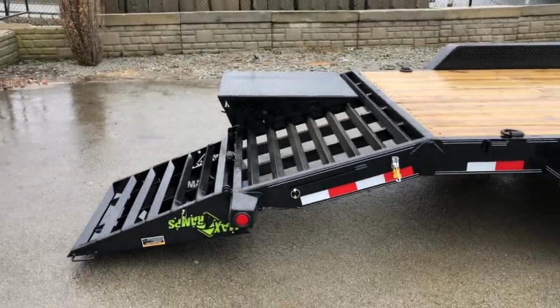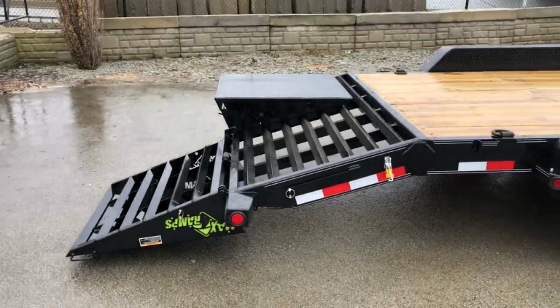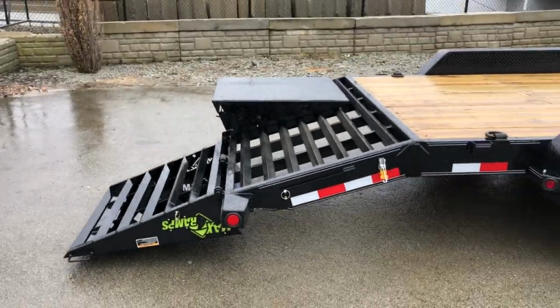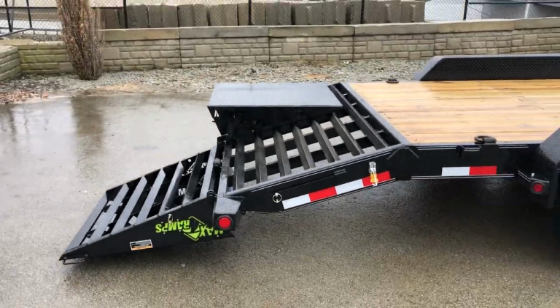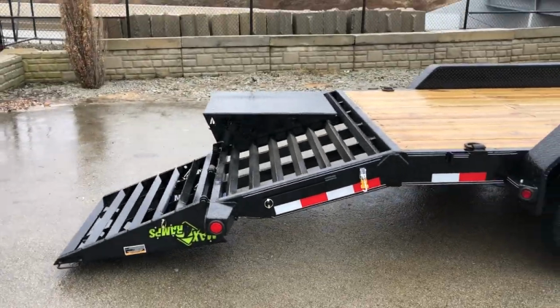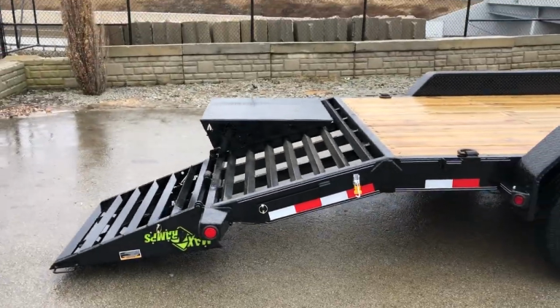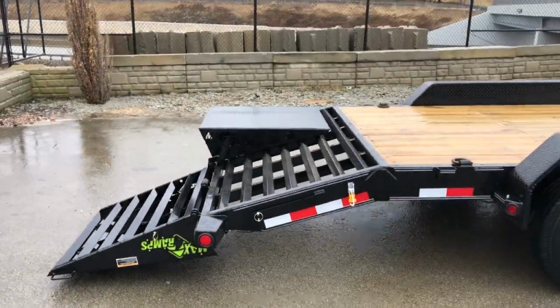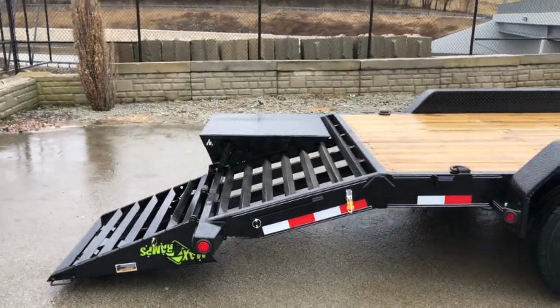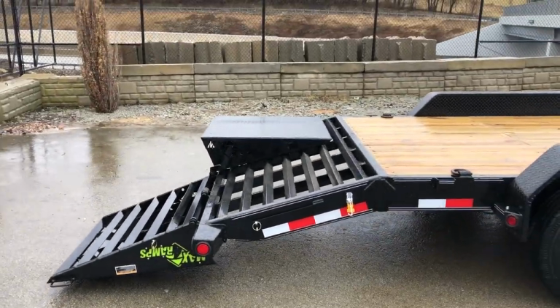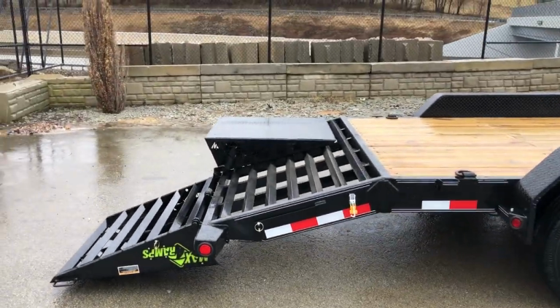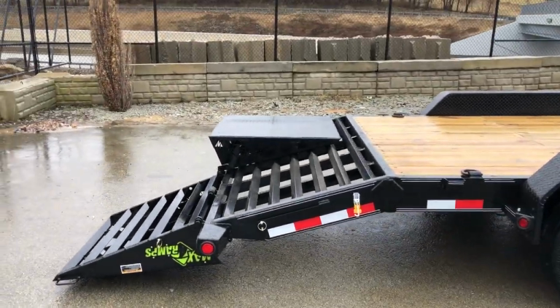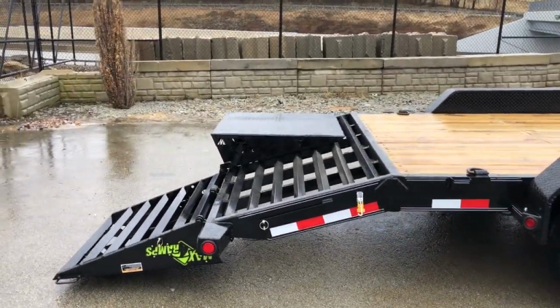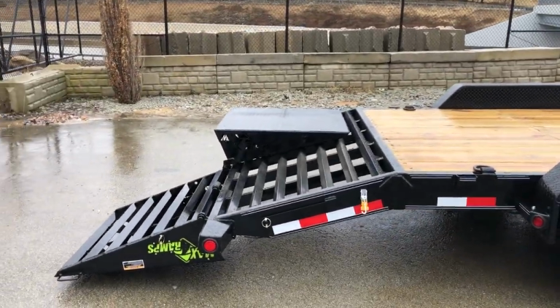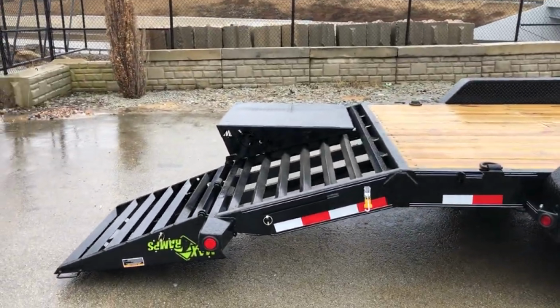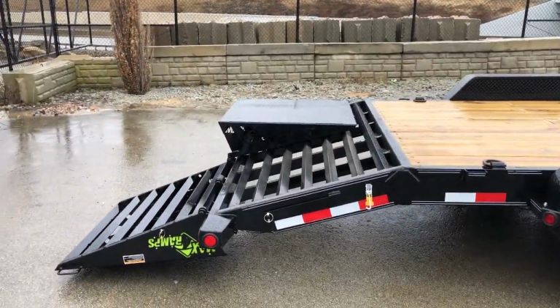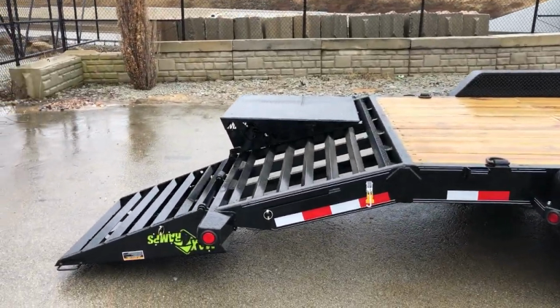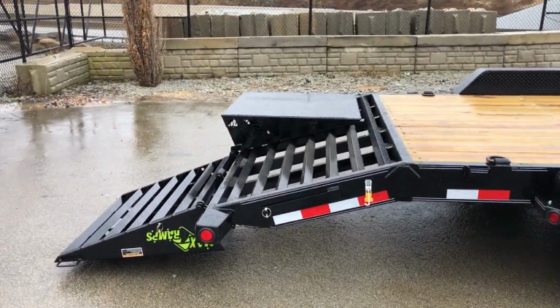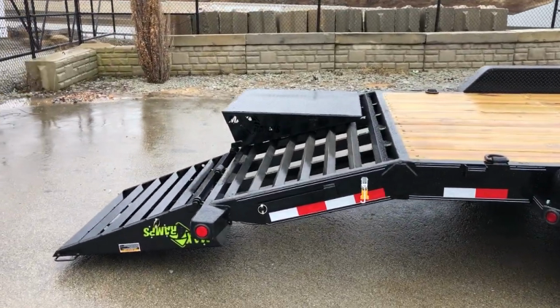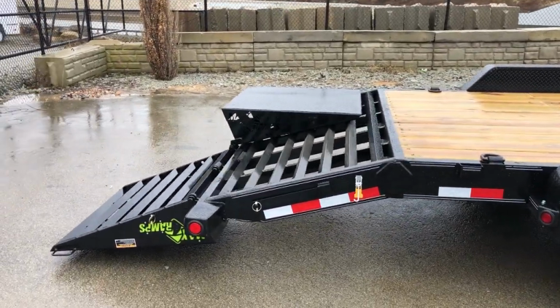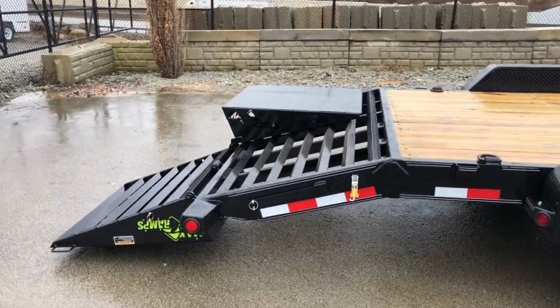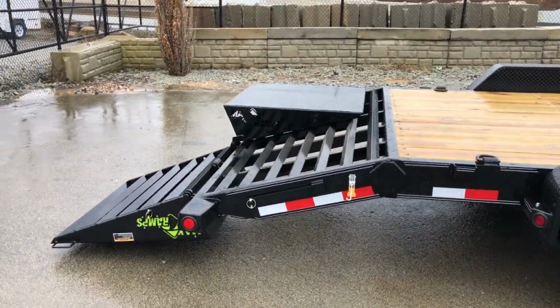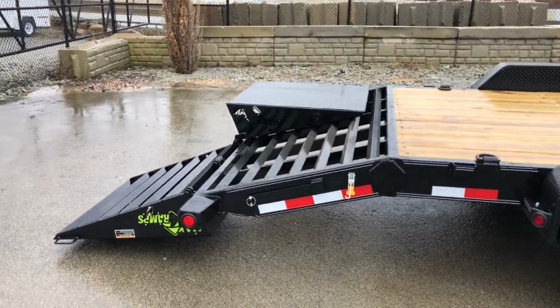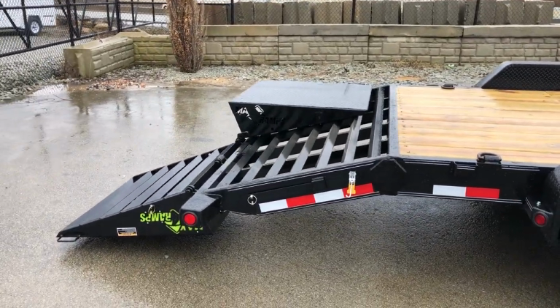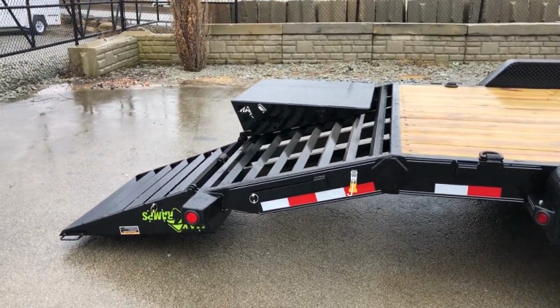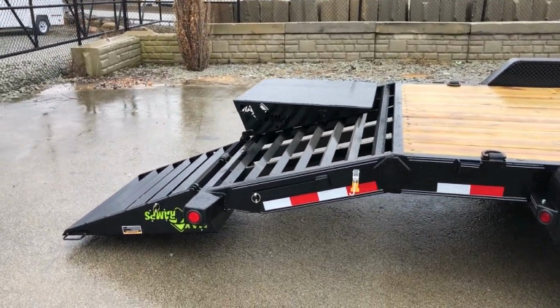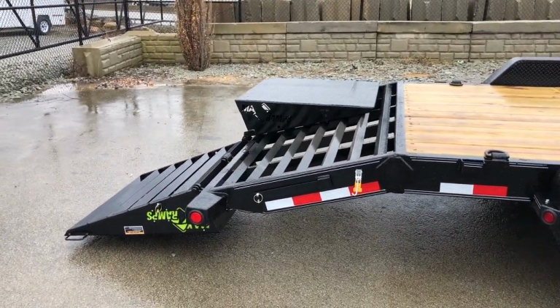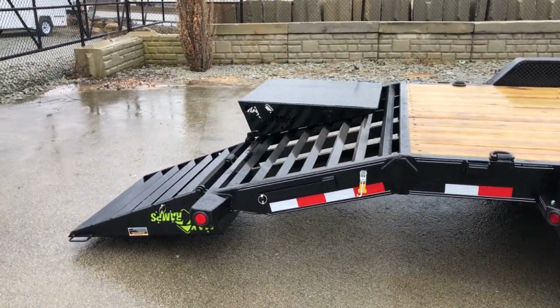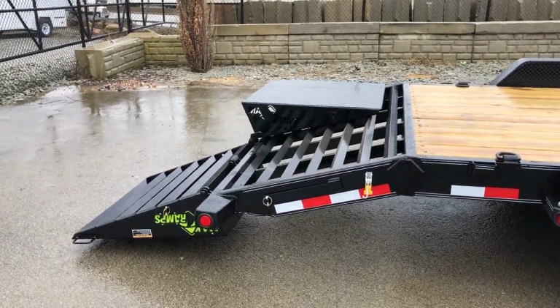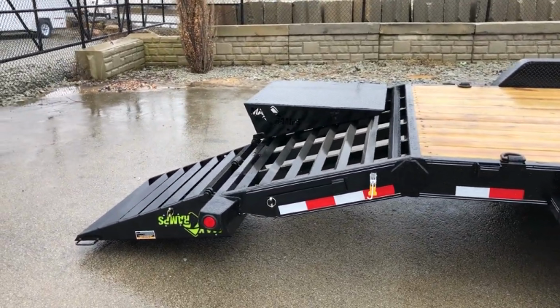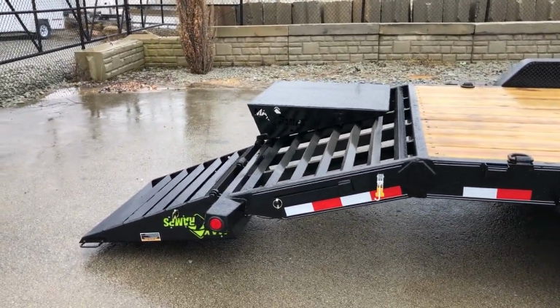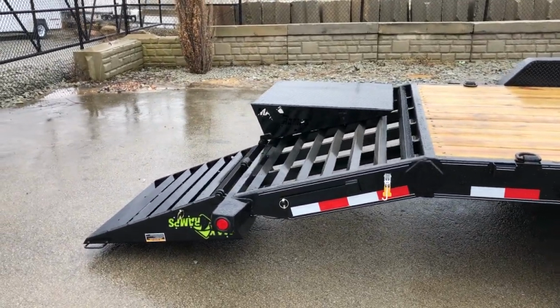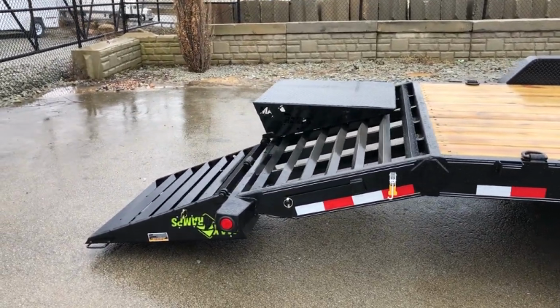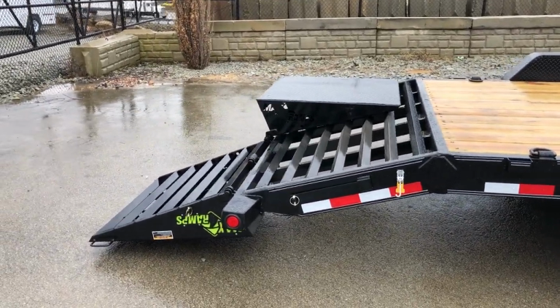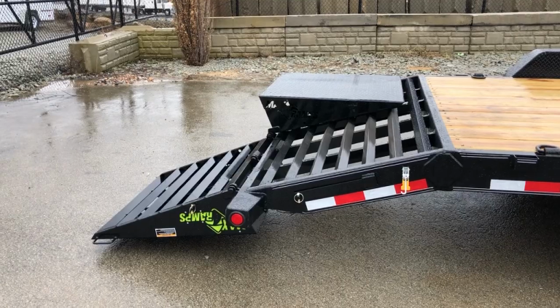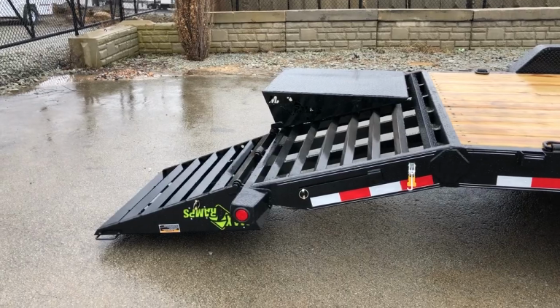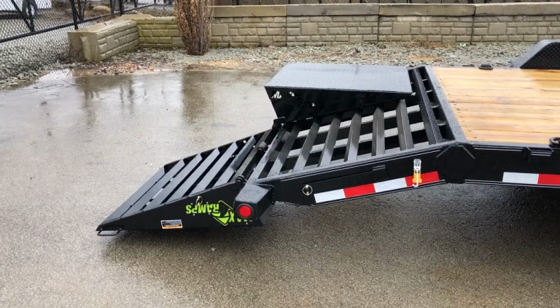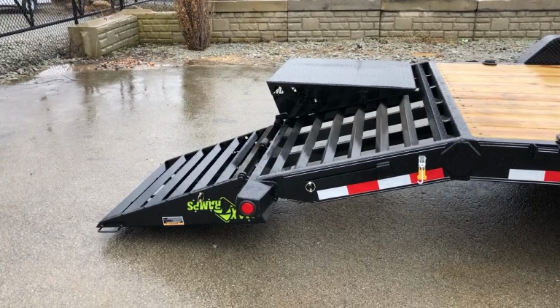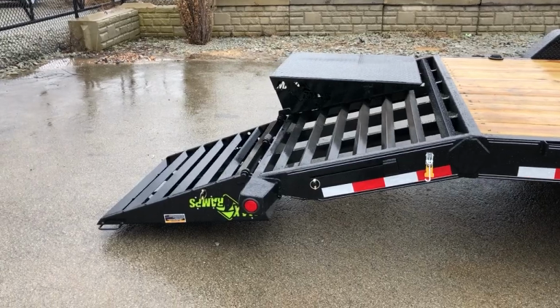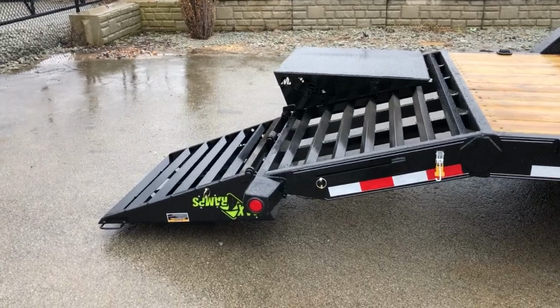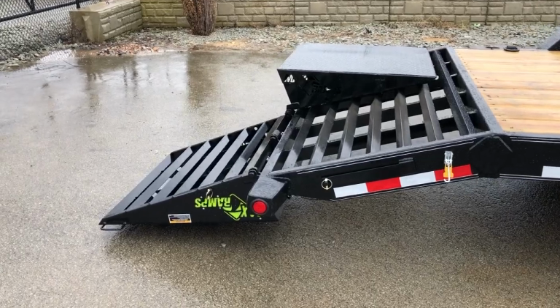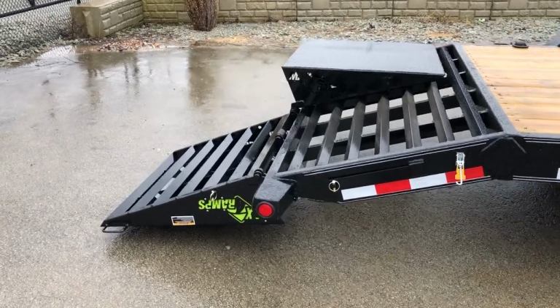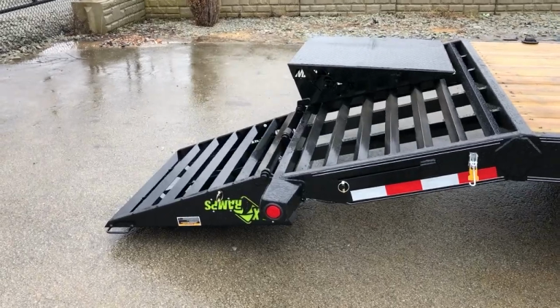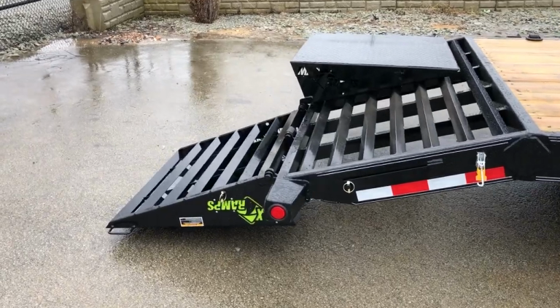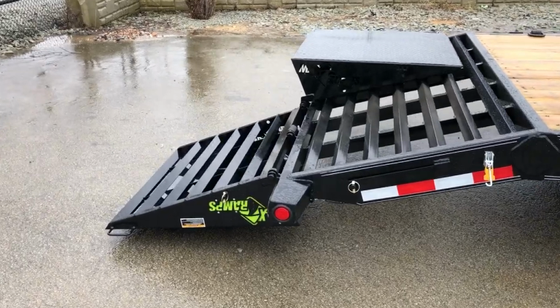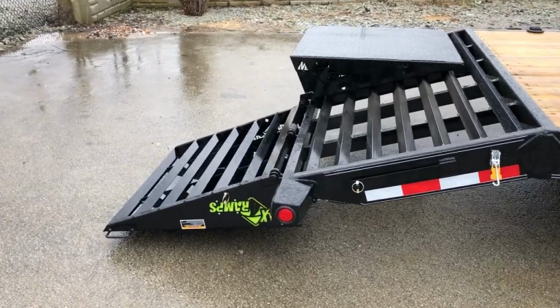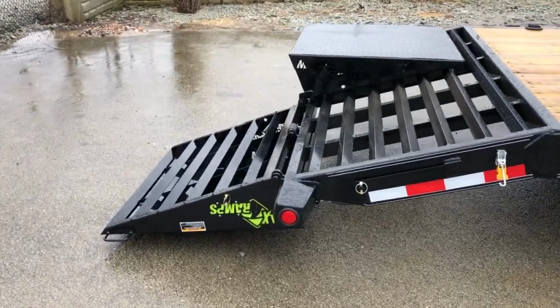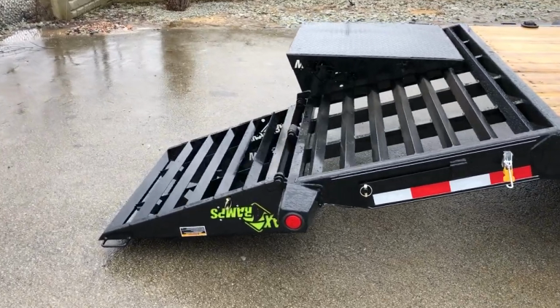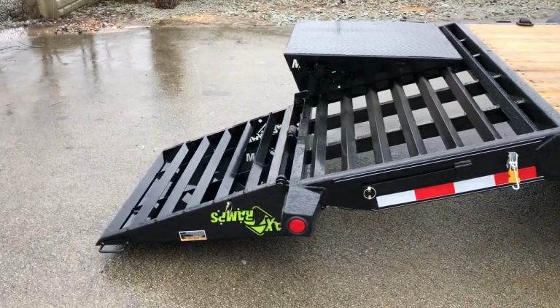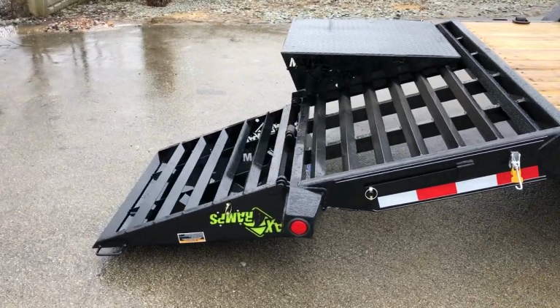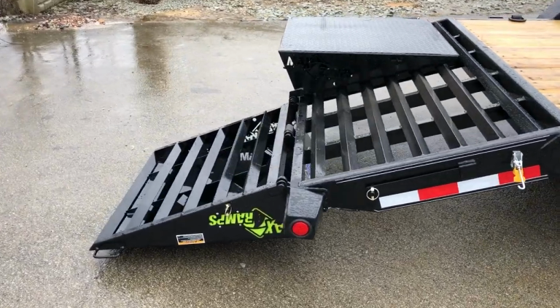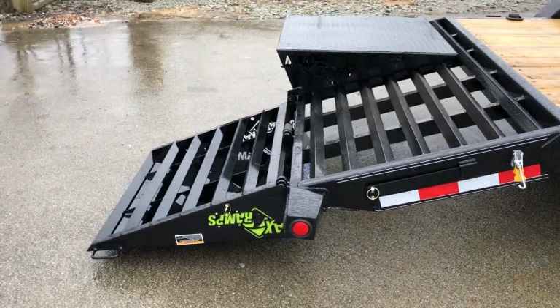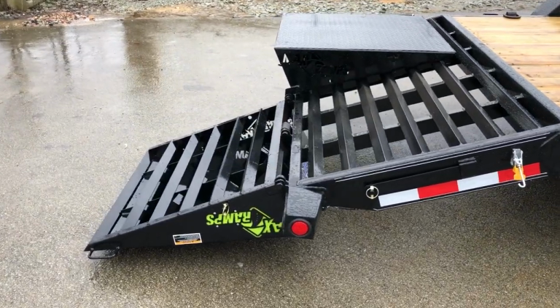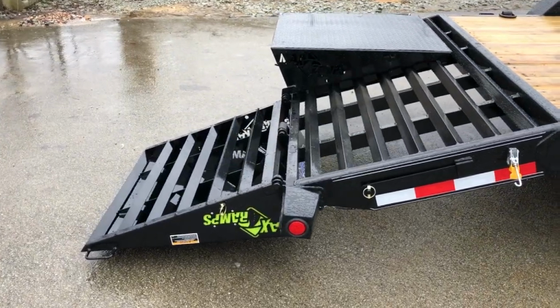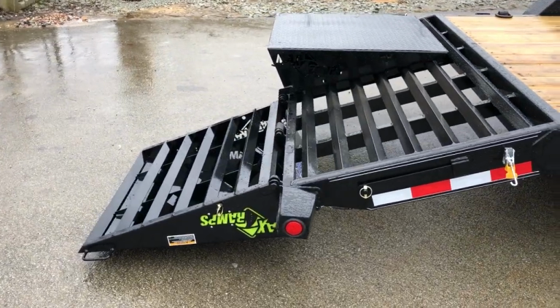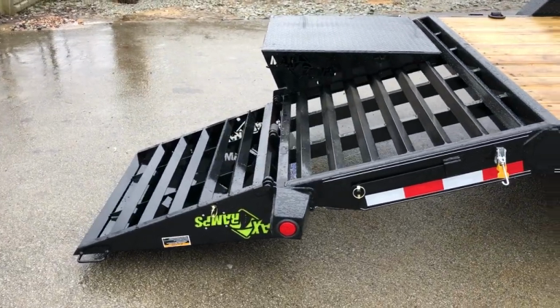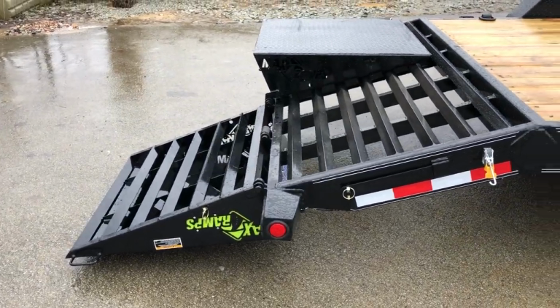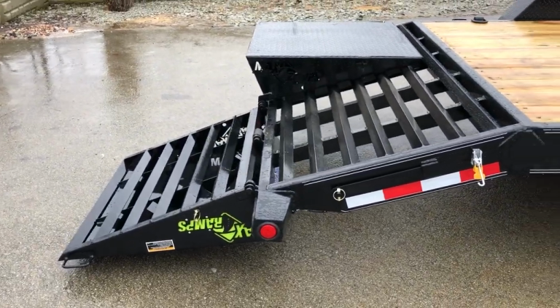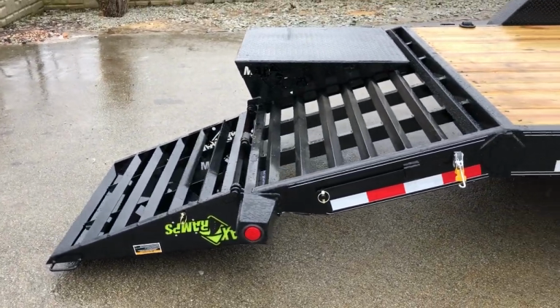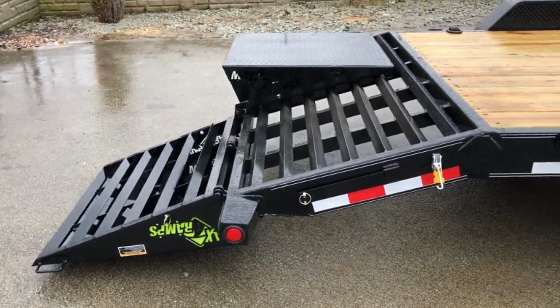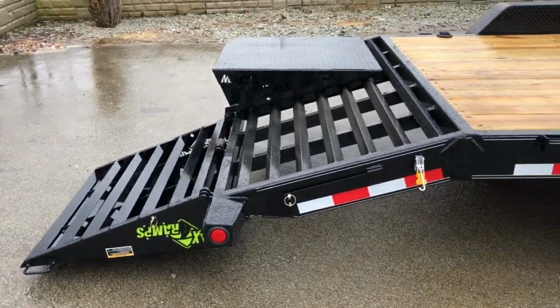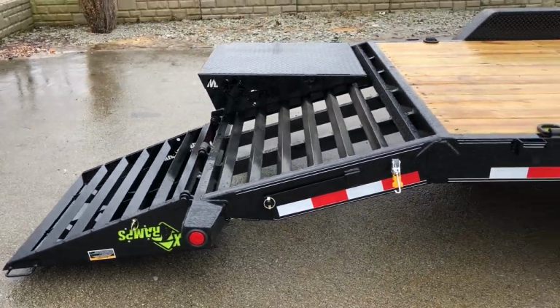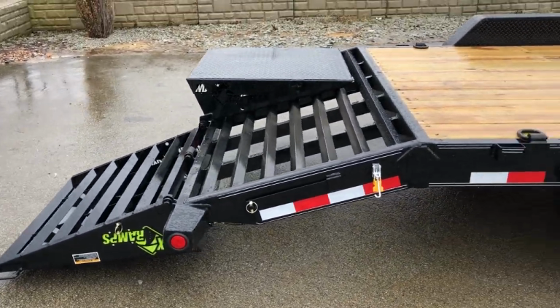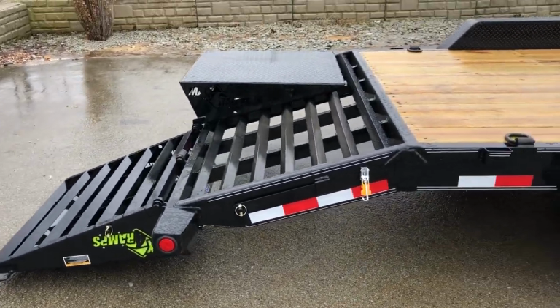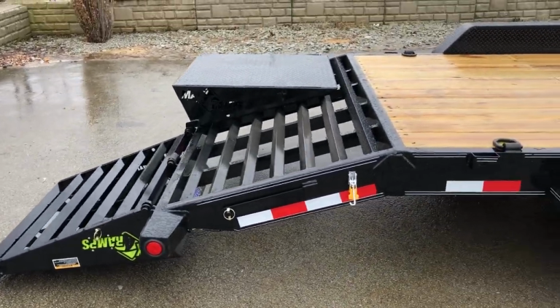That's a neat setup. A lot of different names for this — I call it full-width ramps. Every manufacturer's got their own name. Load Trail's going to call that the max ramp.